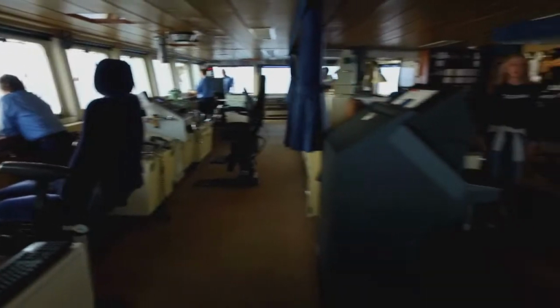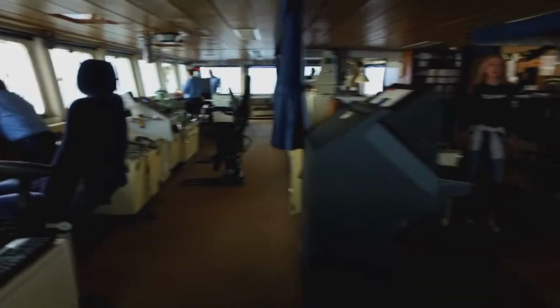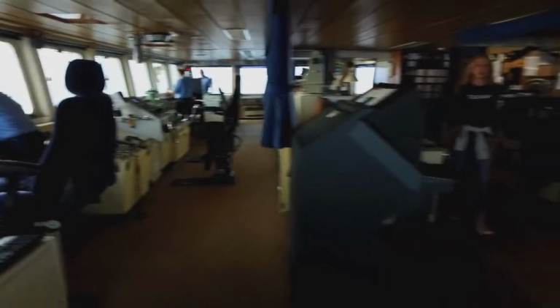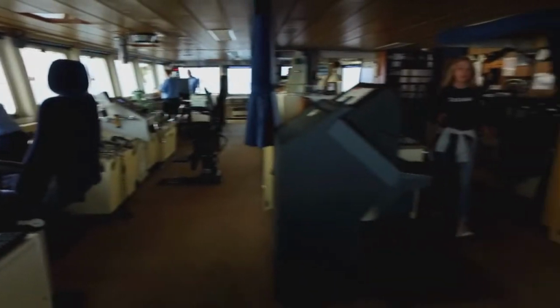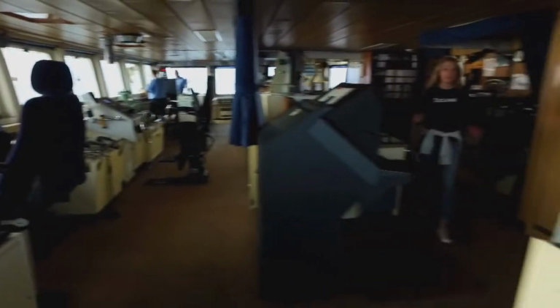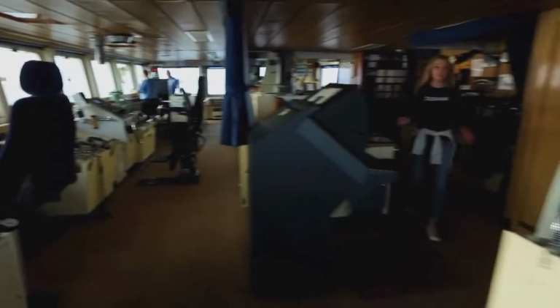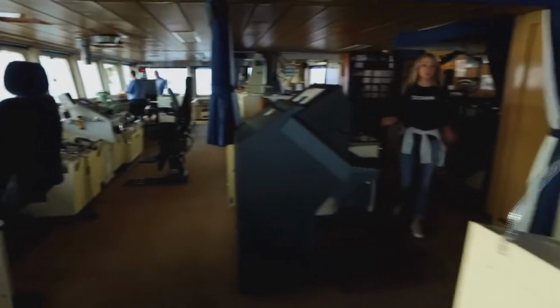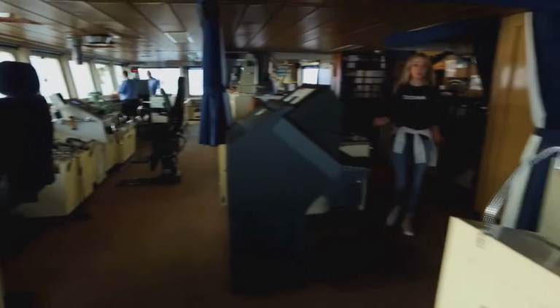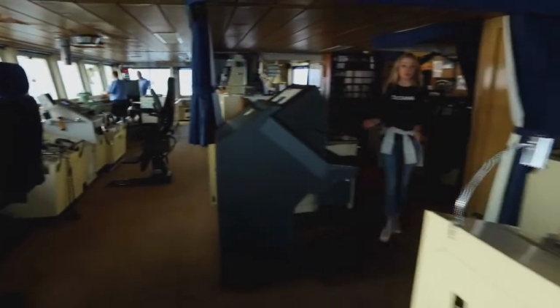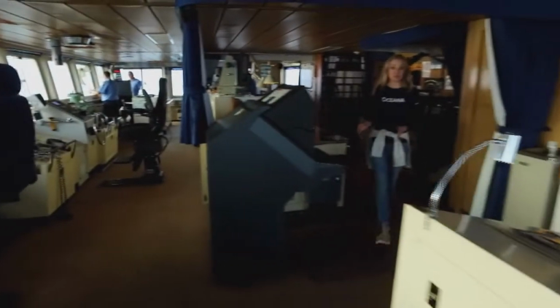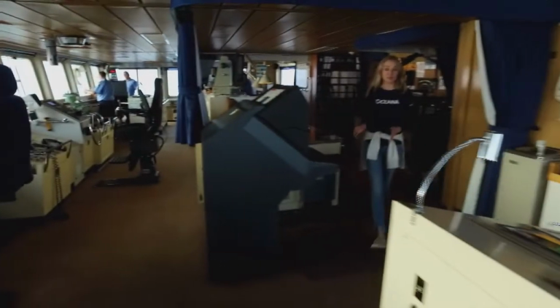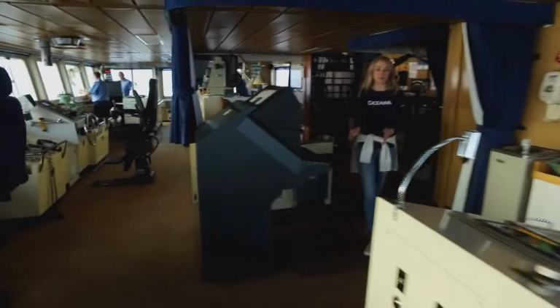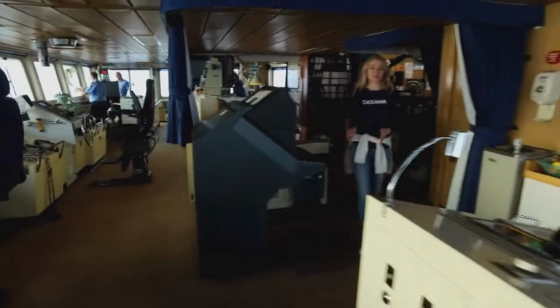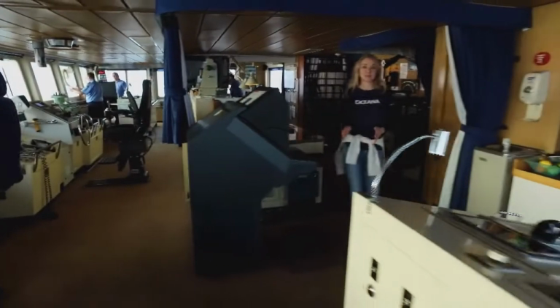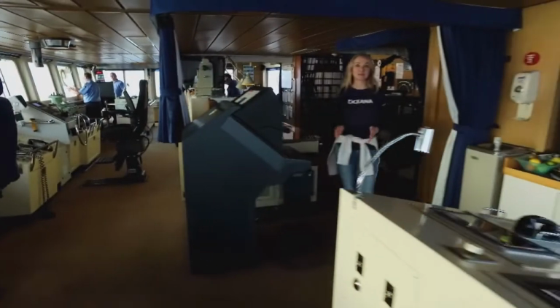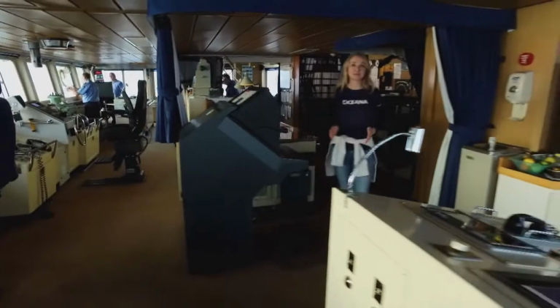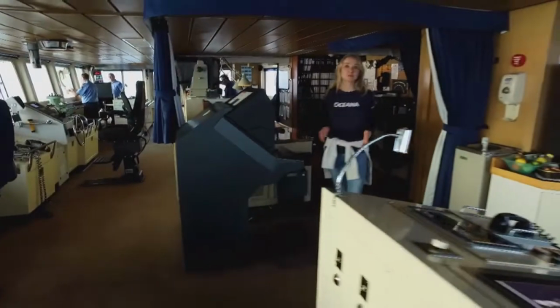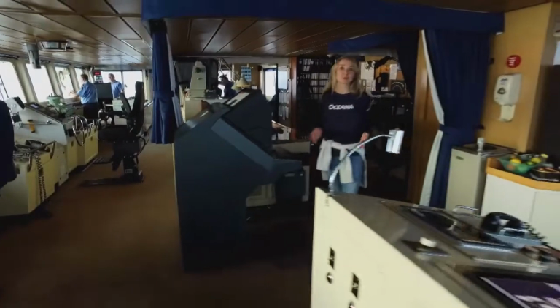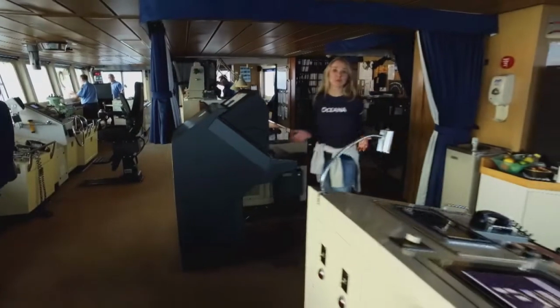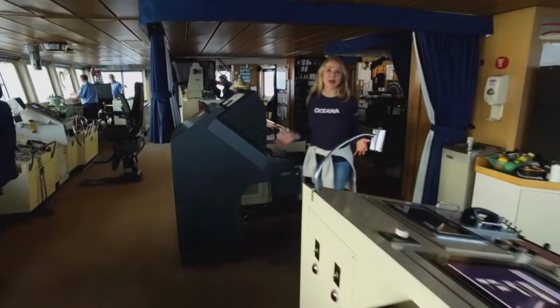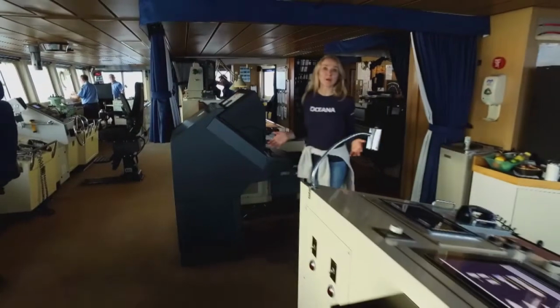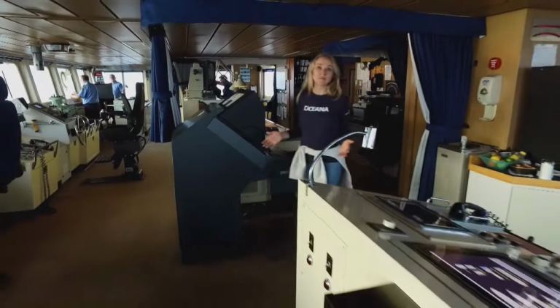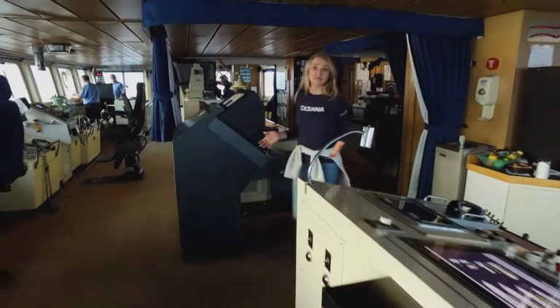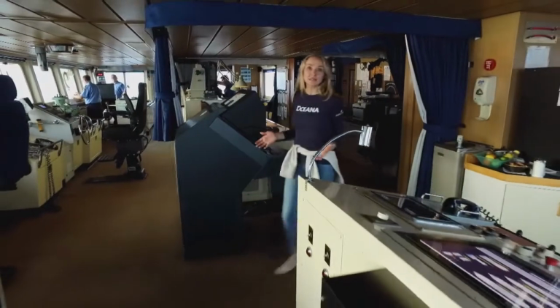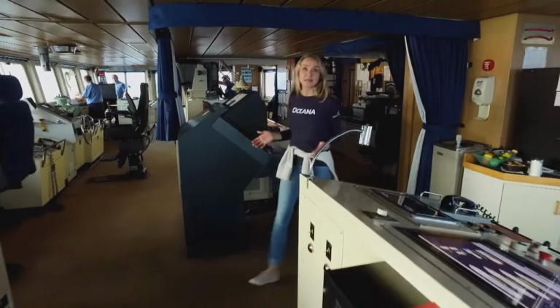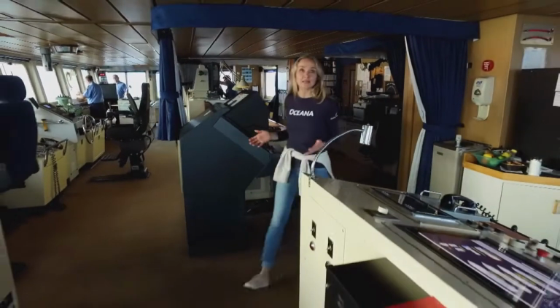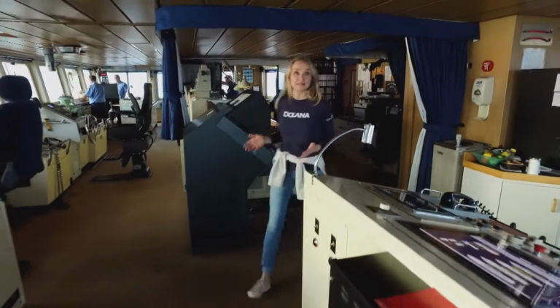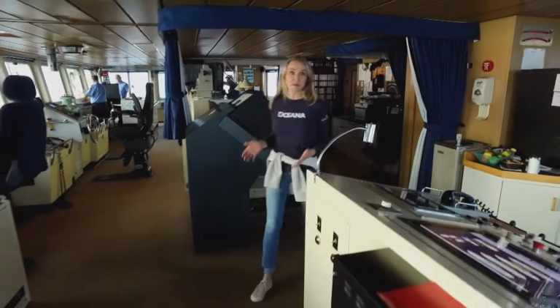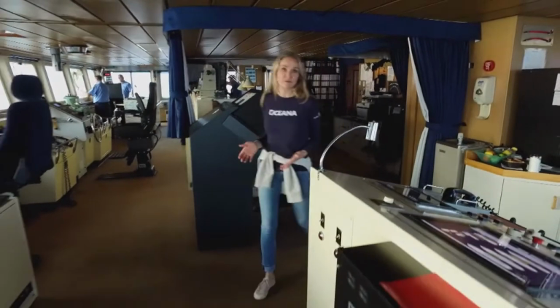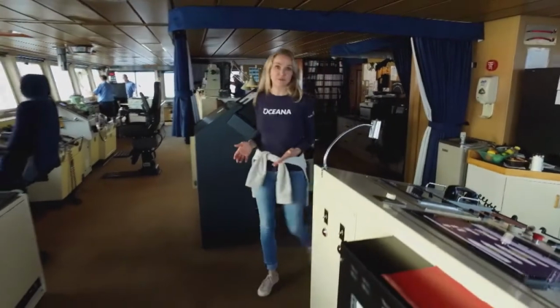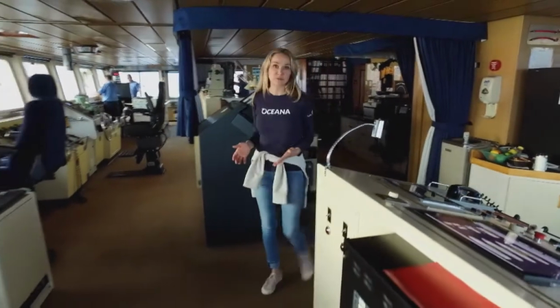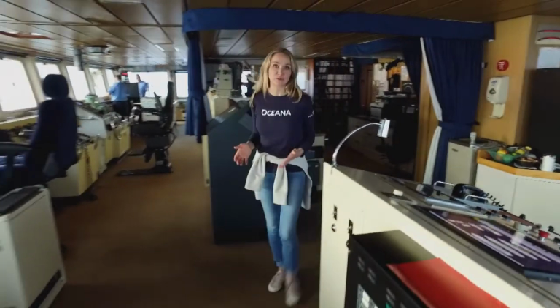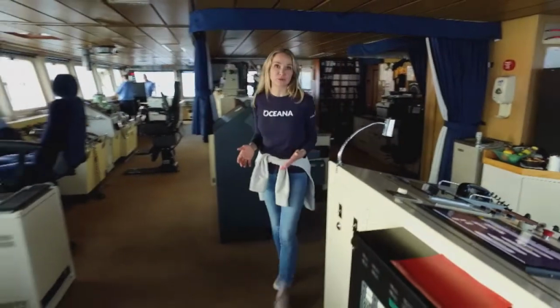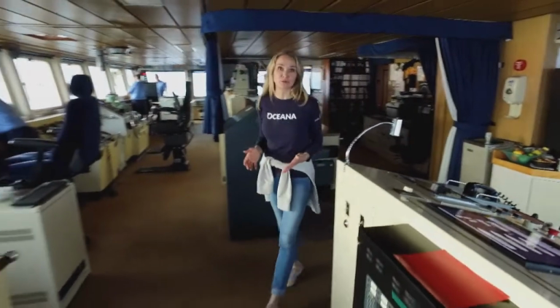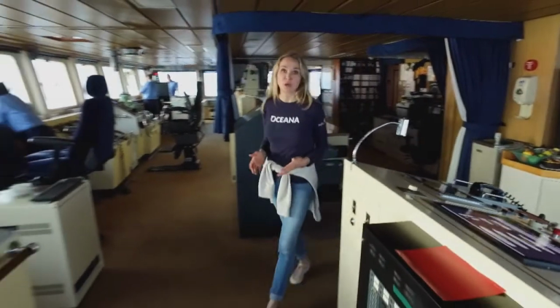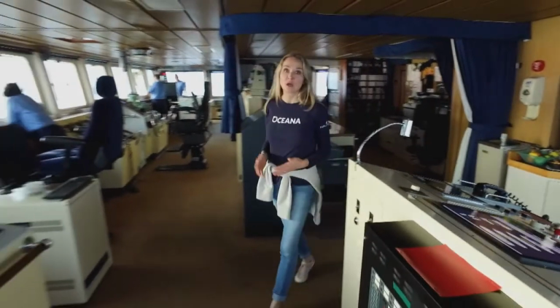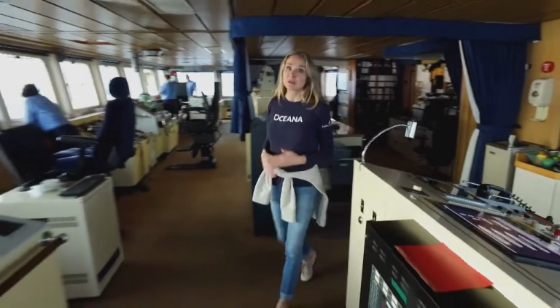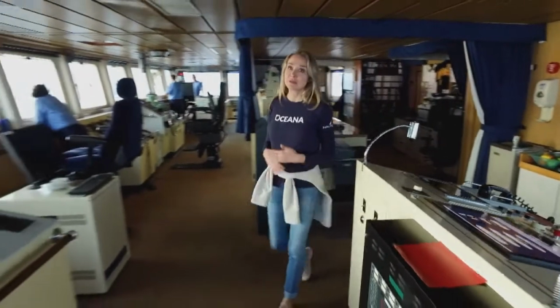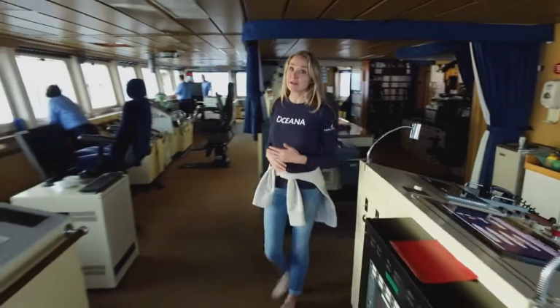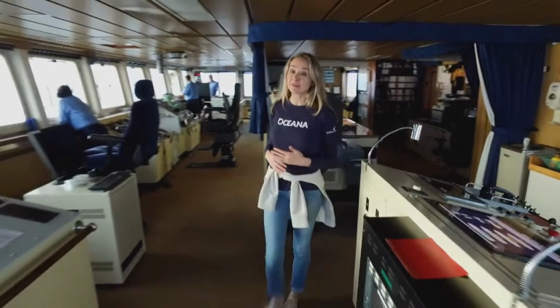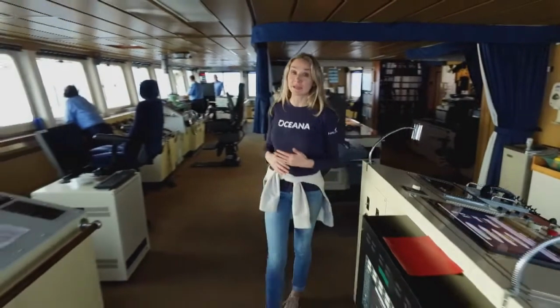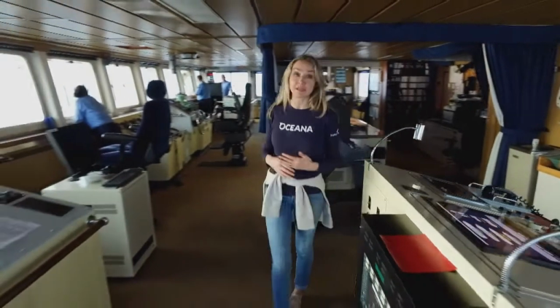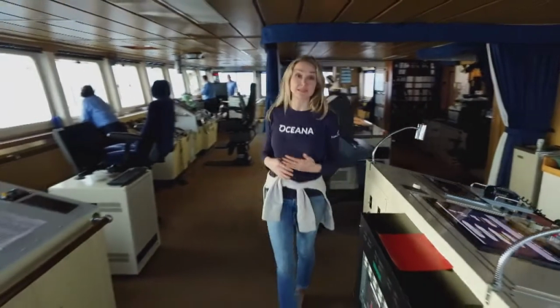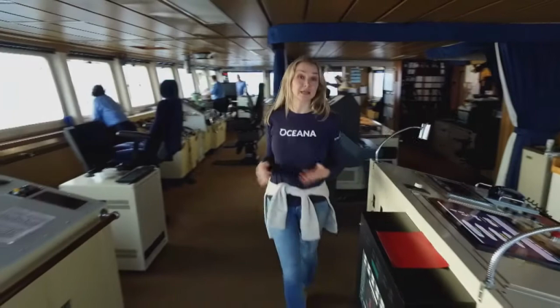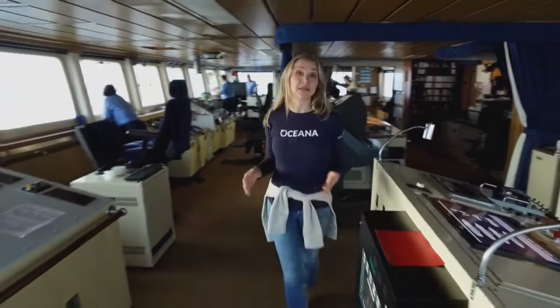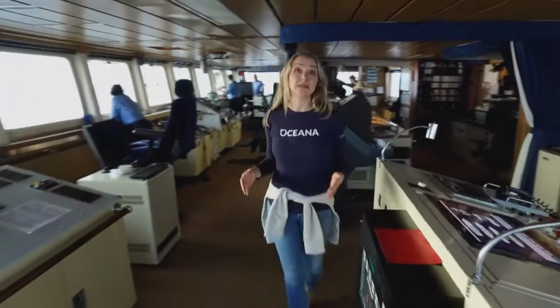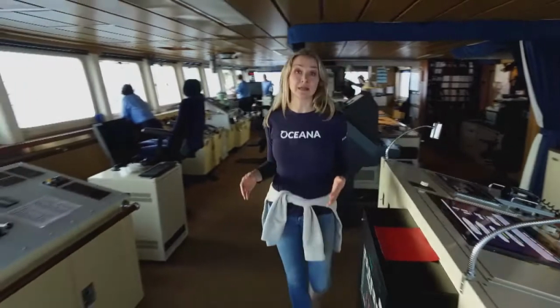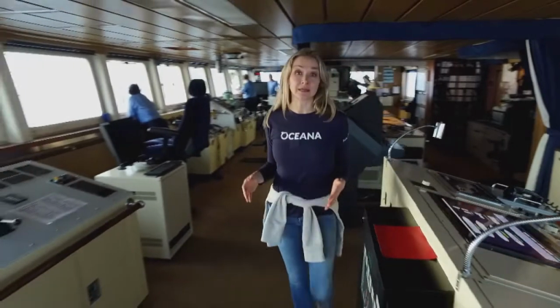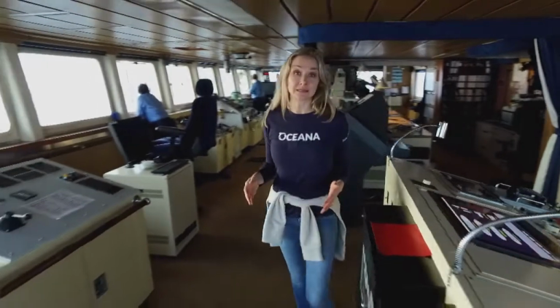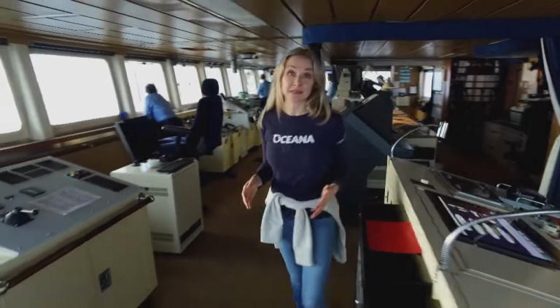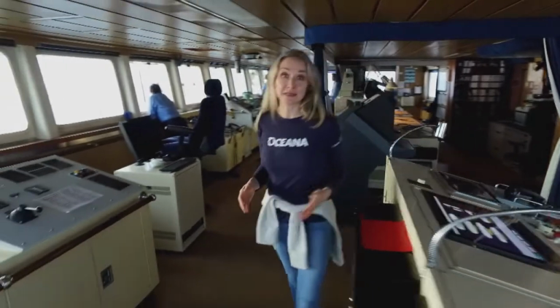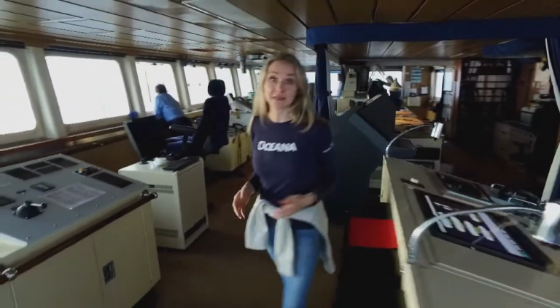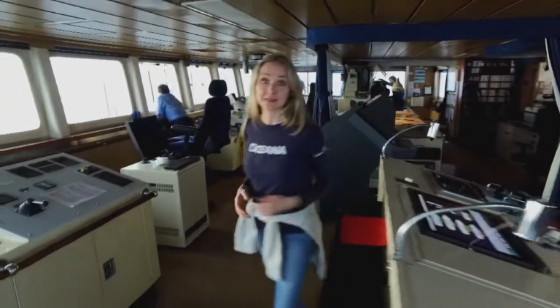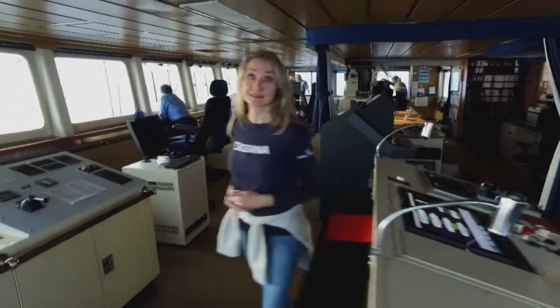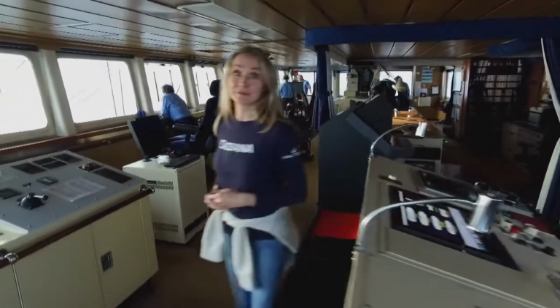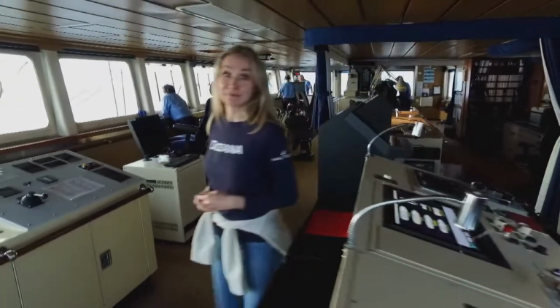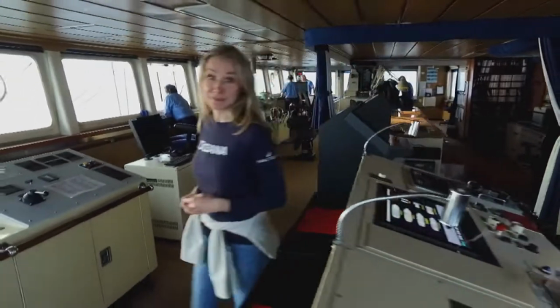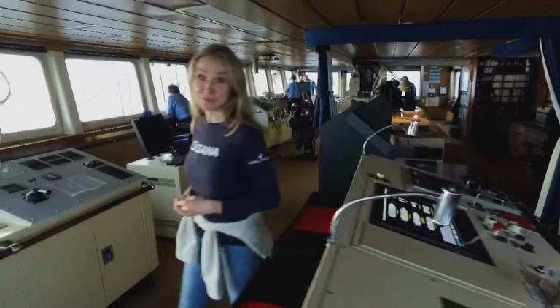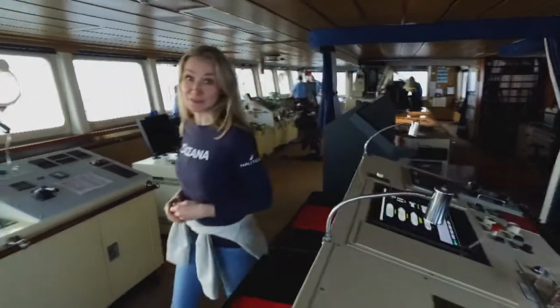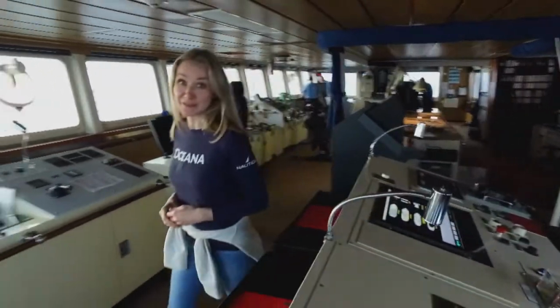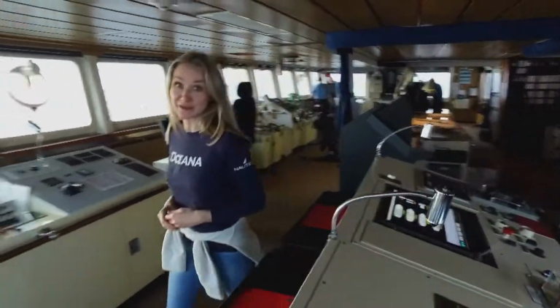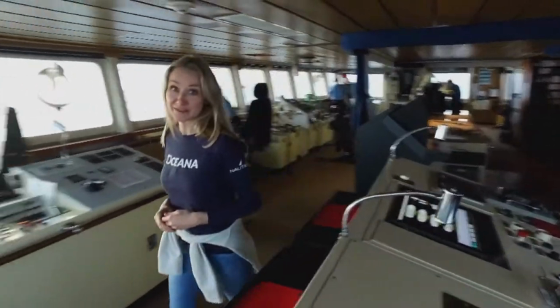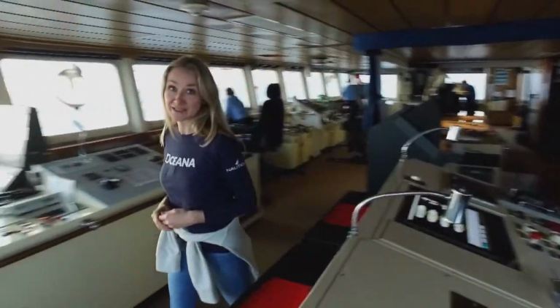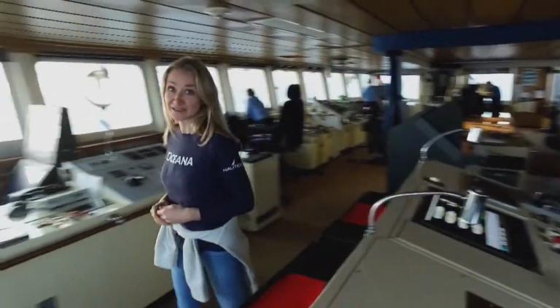This is the bridge. This is where the captain and his officers navigate day and night, getting us safely to our dive sites.